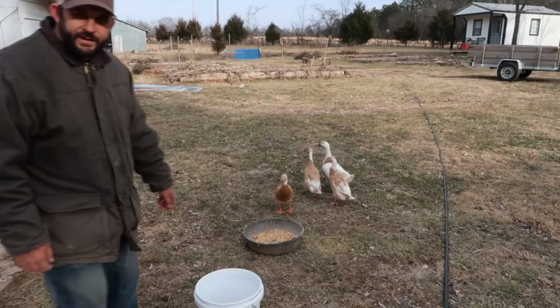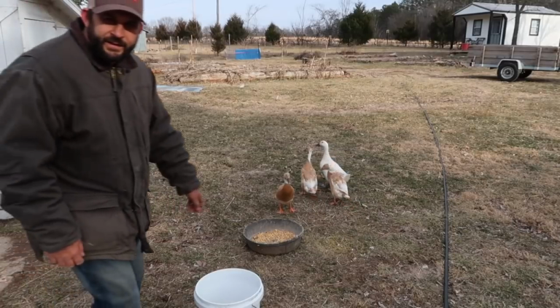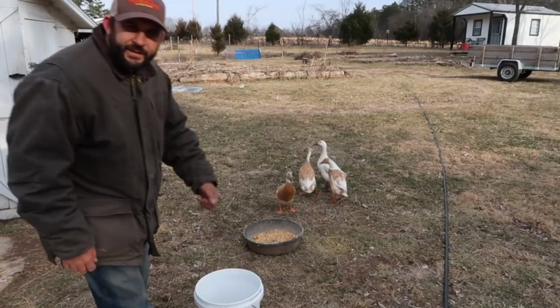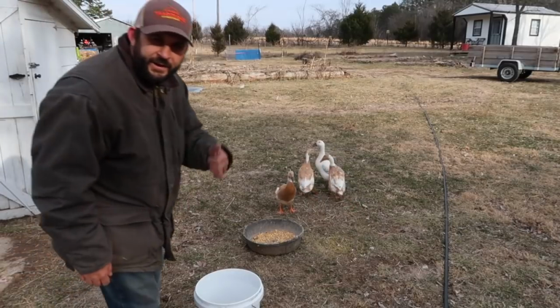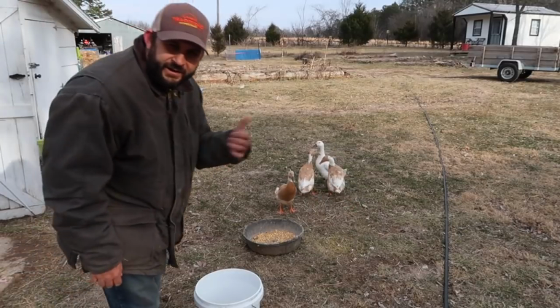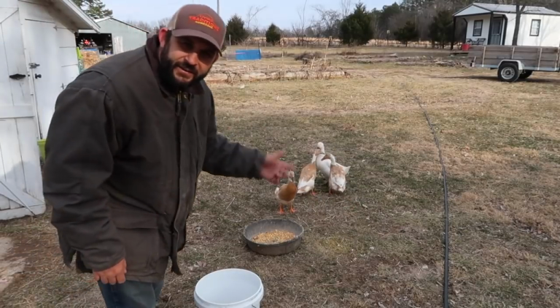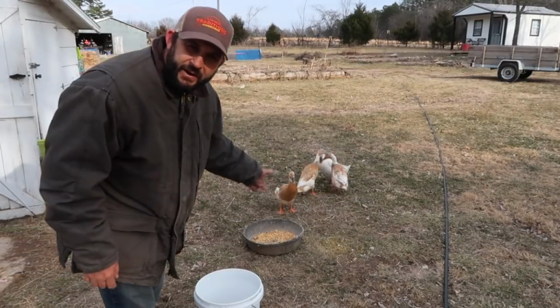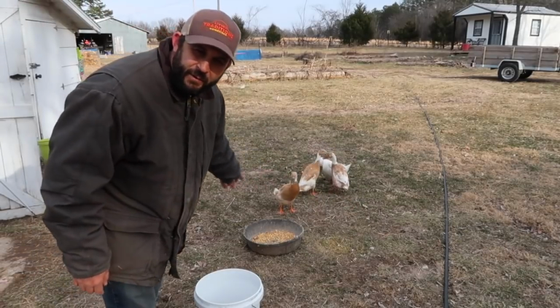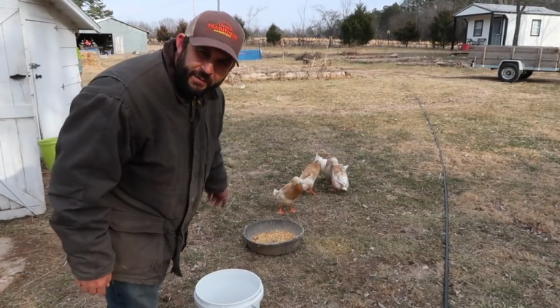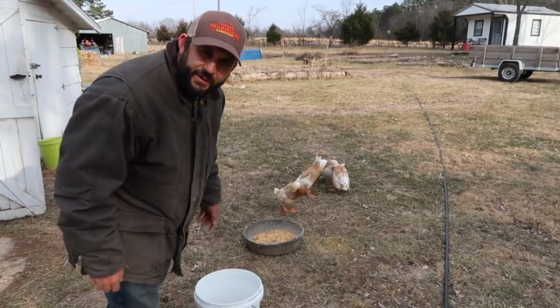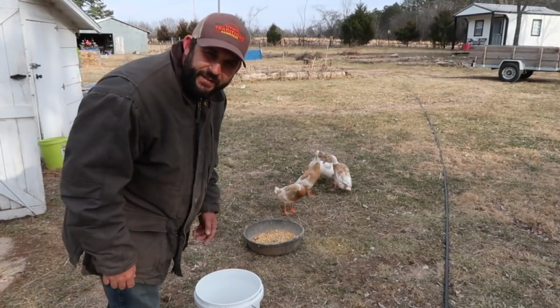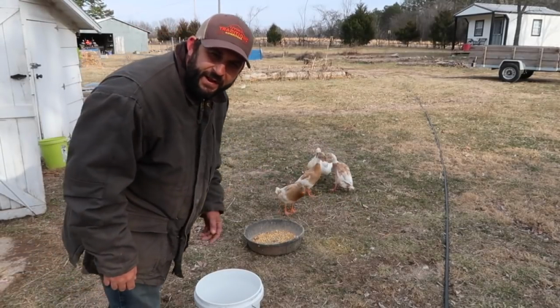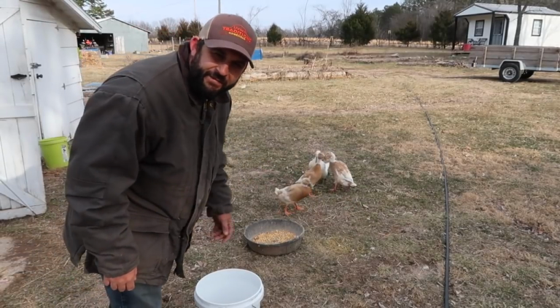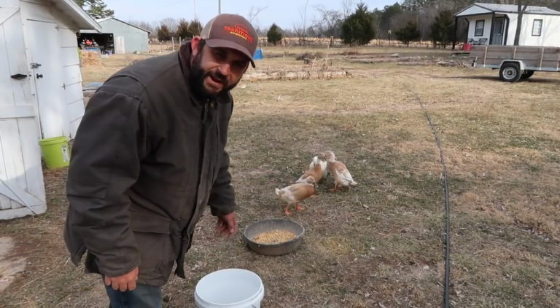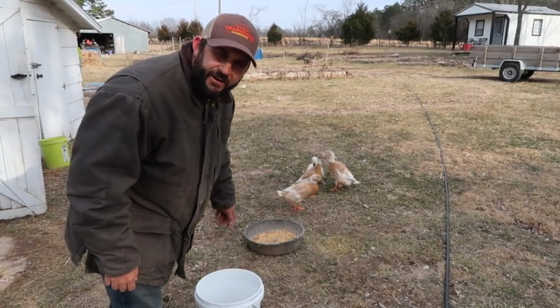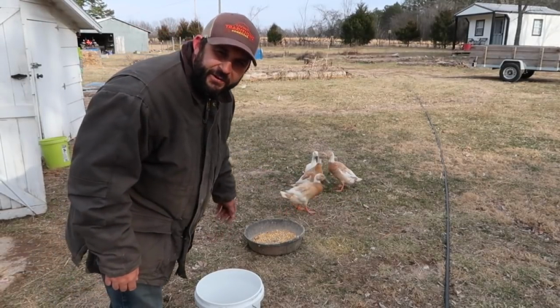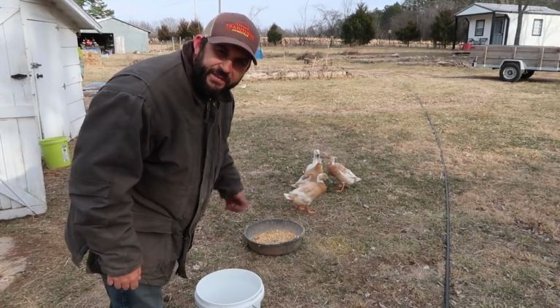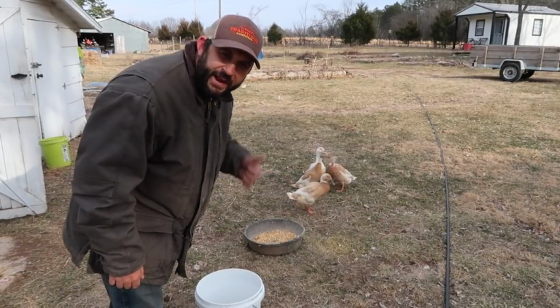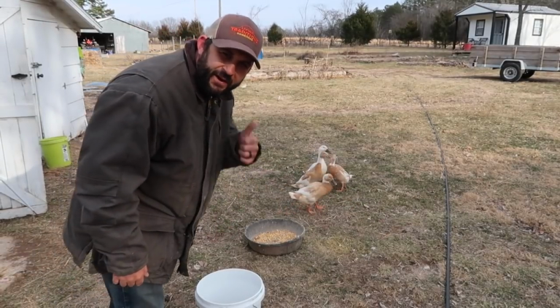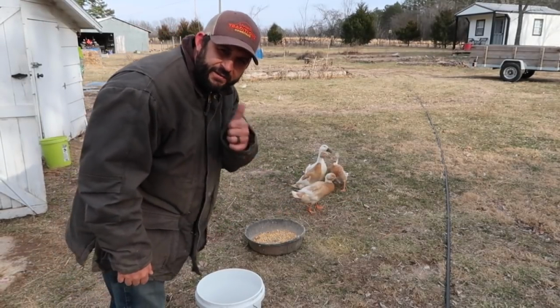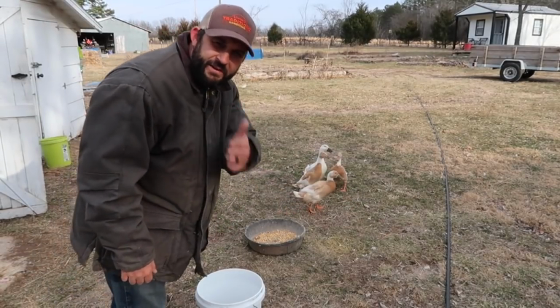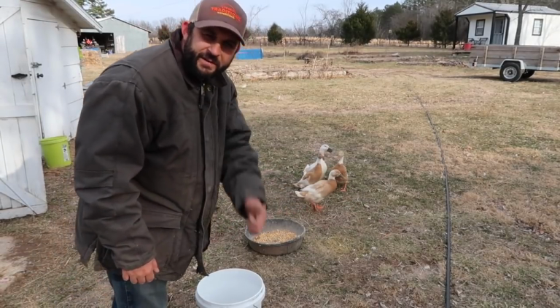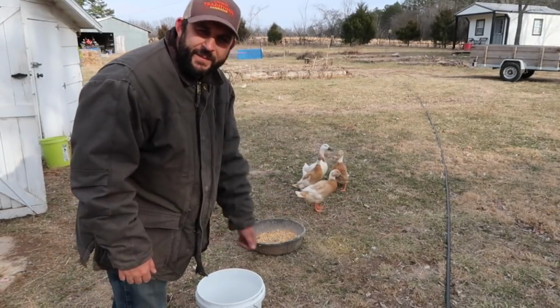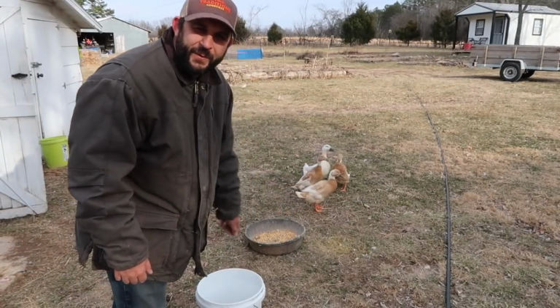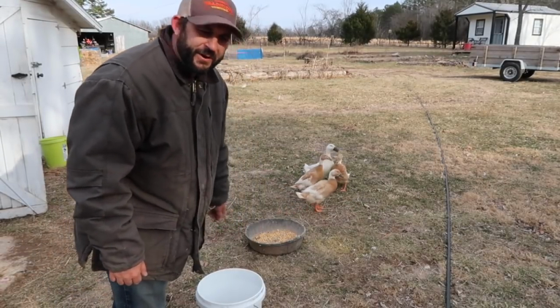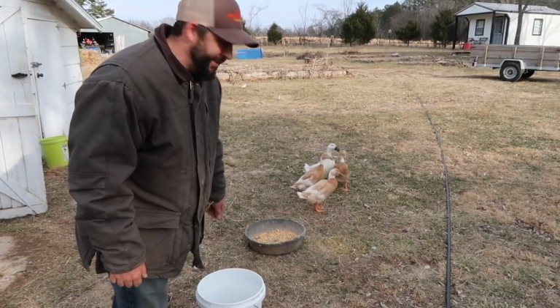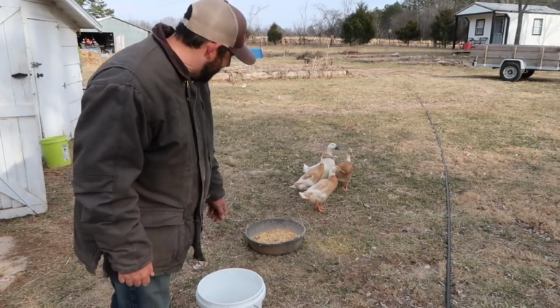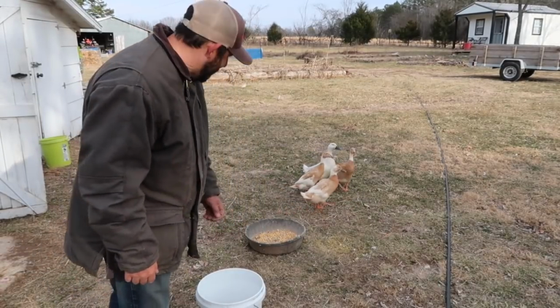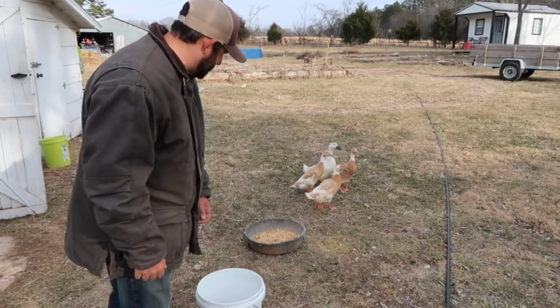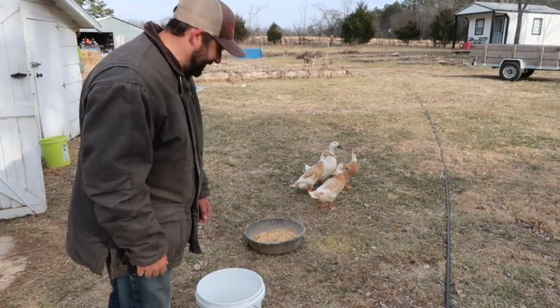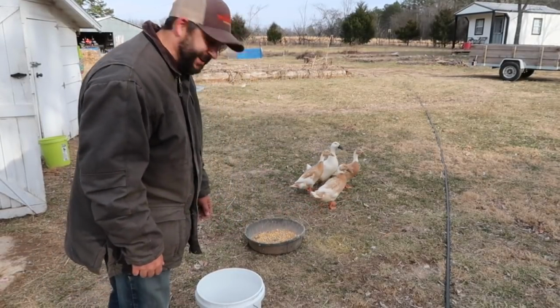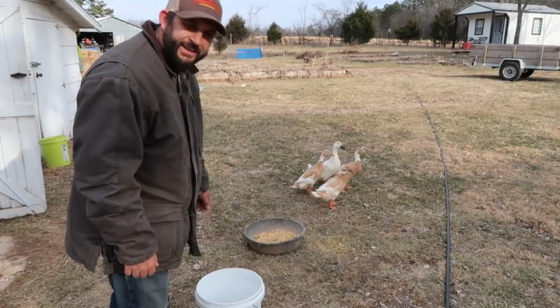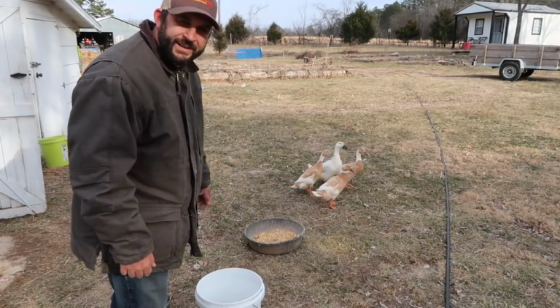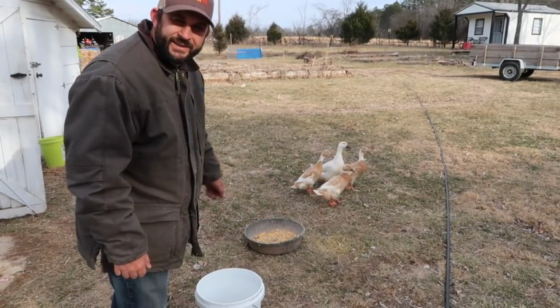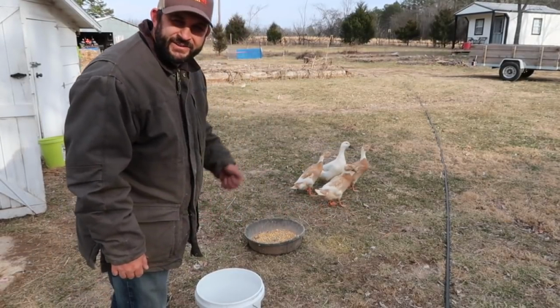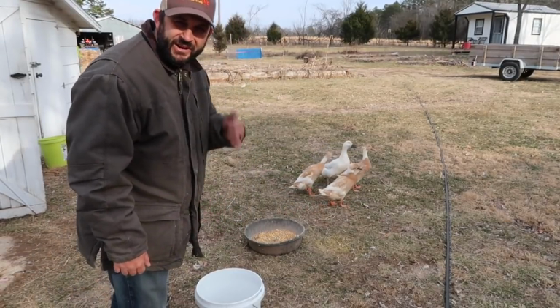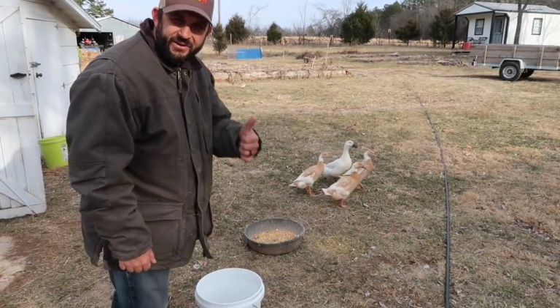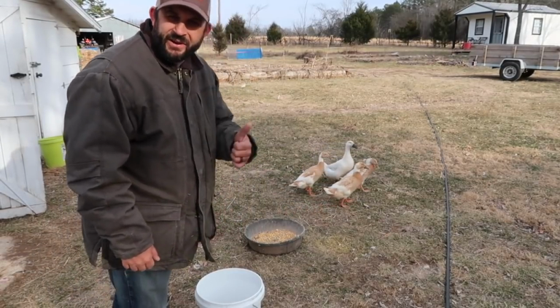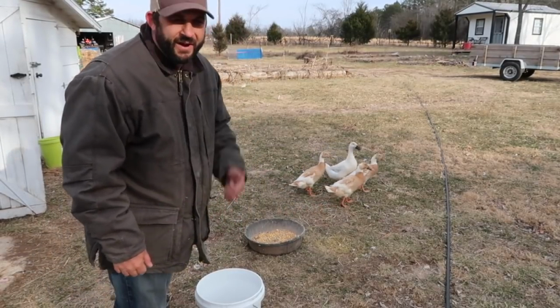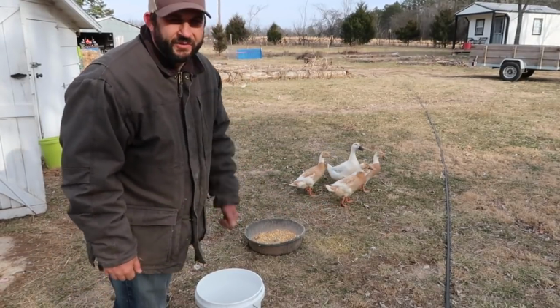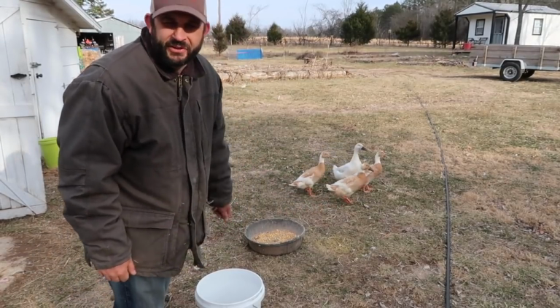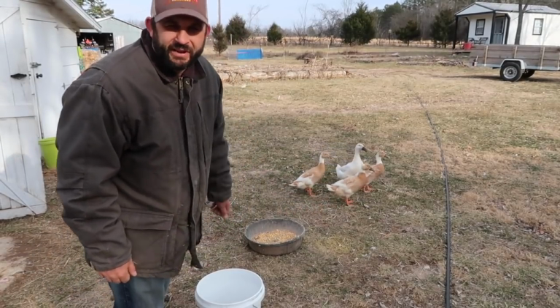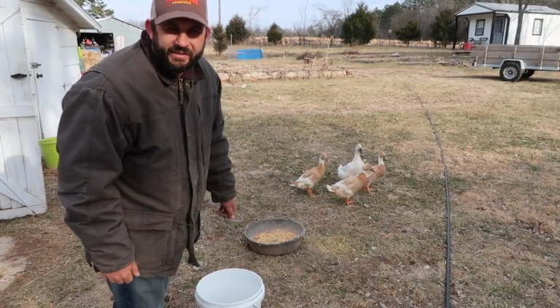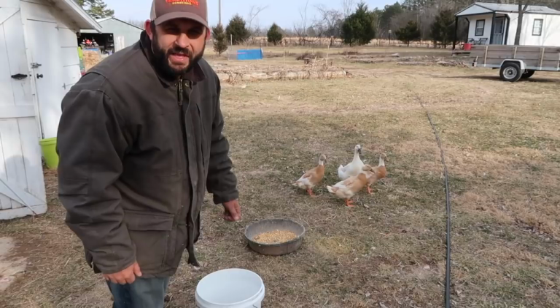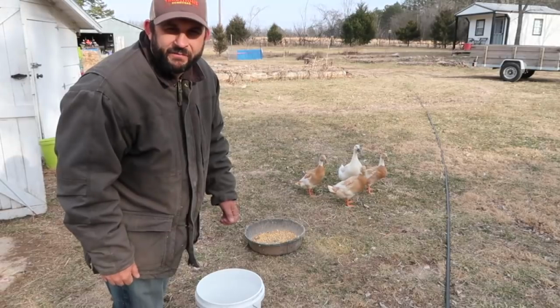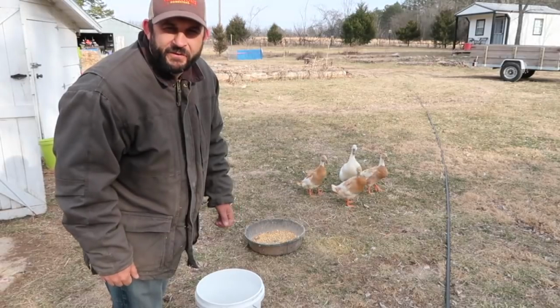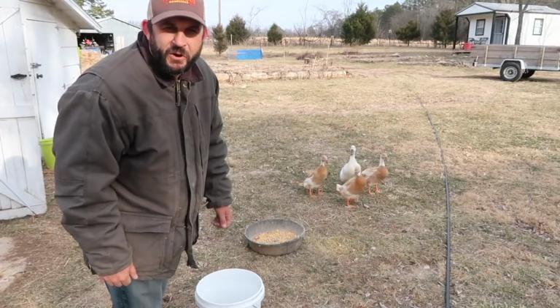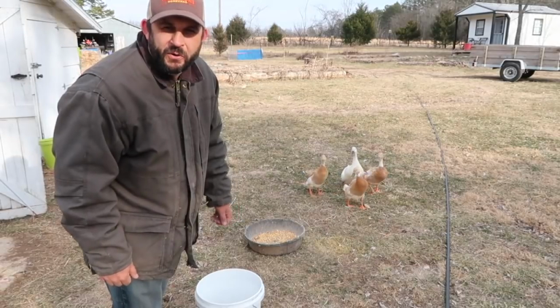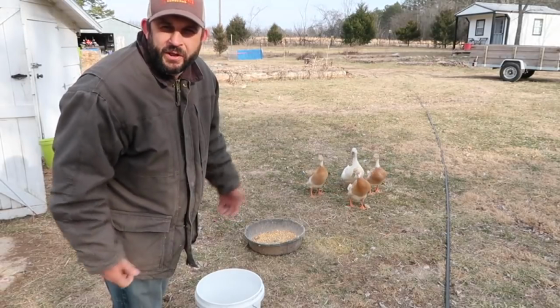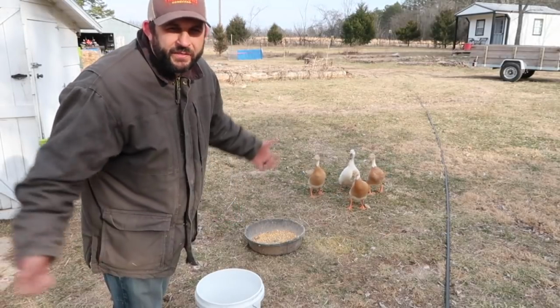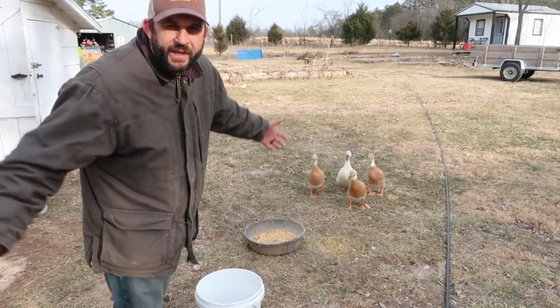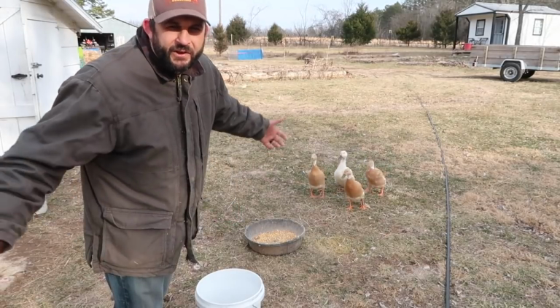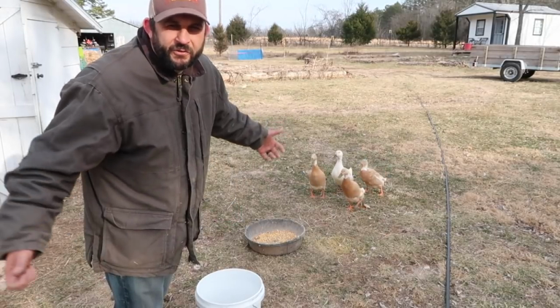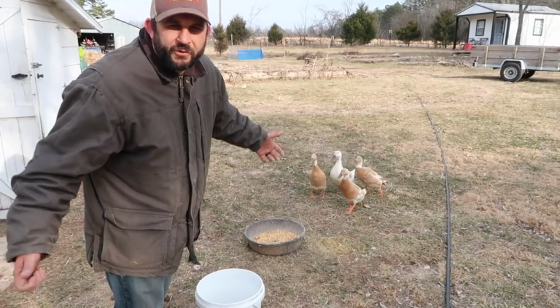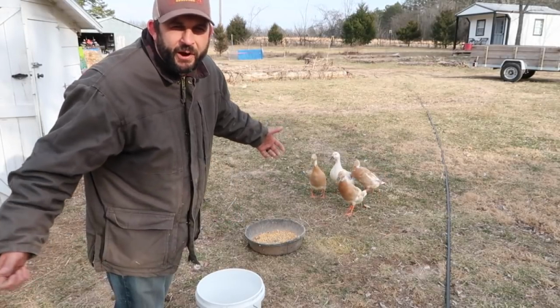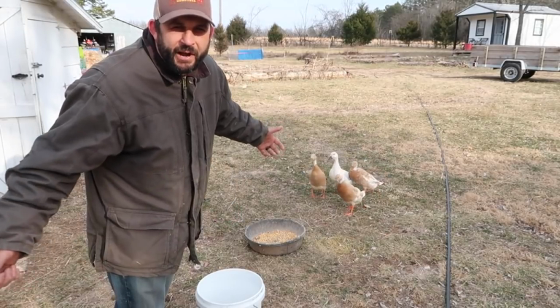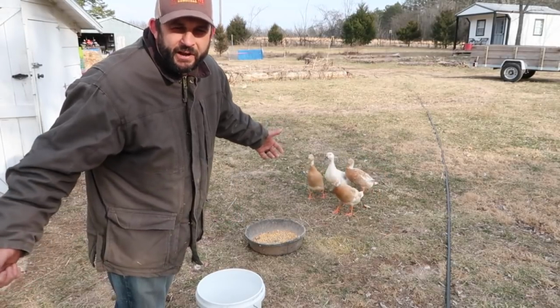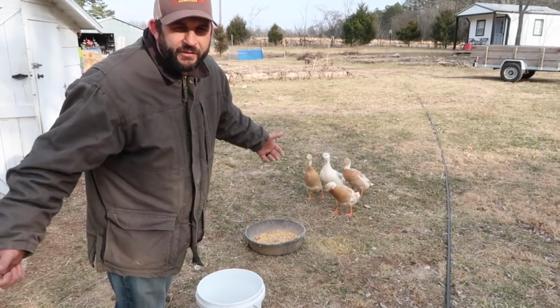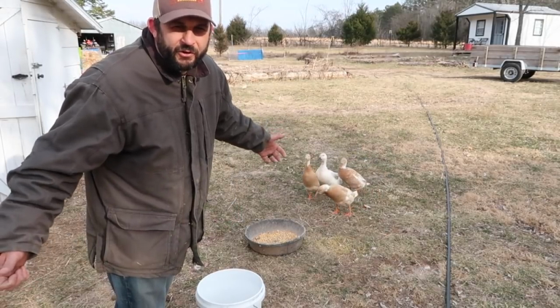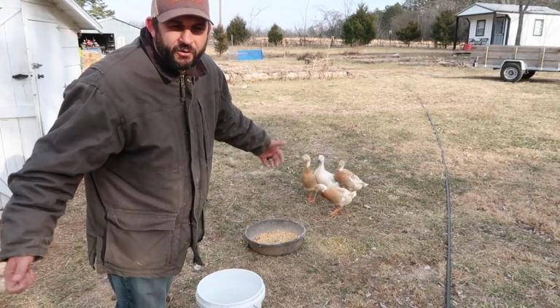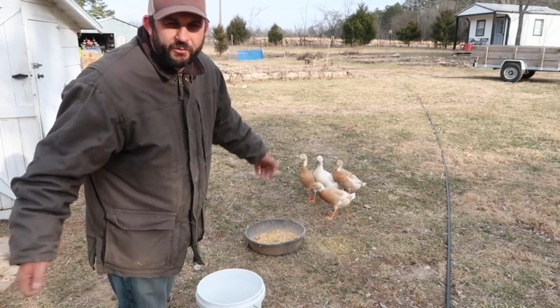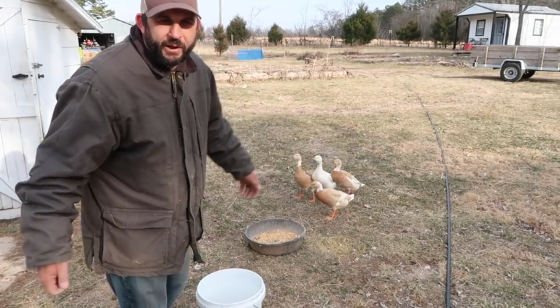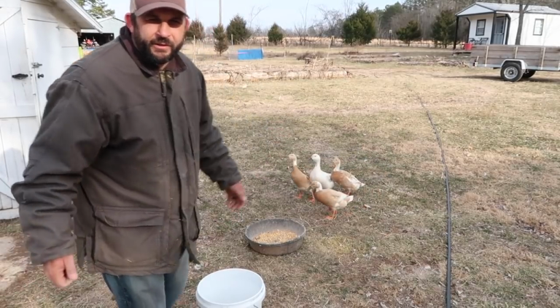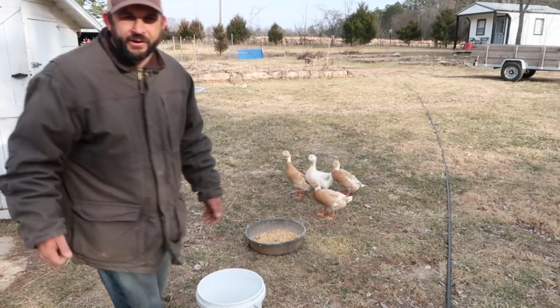The ducks don't want to be left out — they always need to be part of the action — so I'm just giving them food. They do great in the cold weather.